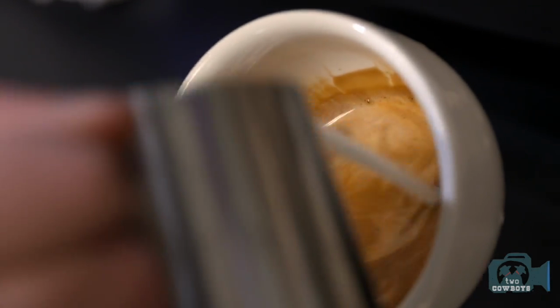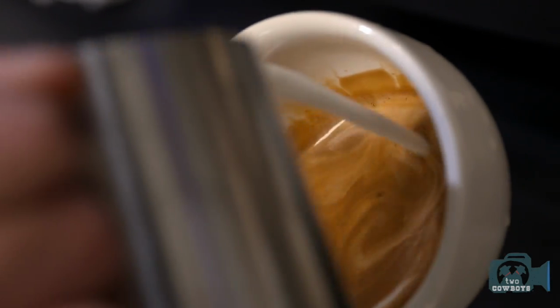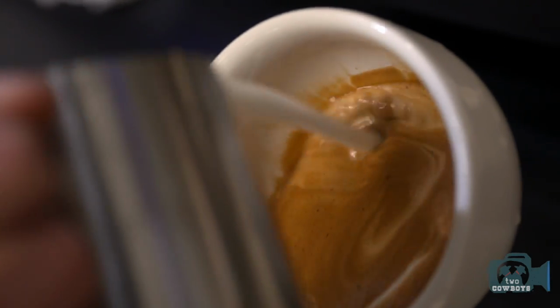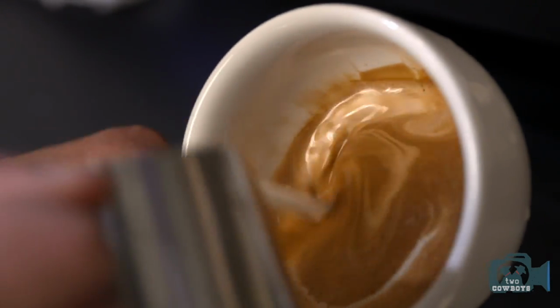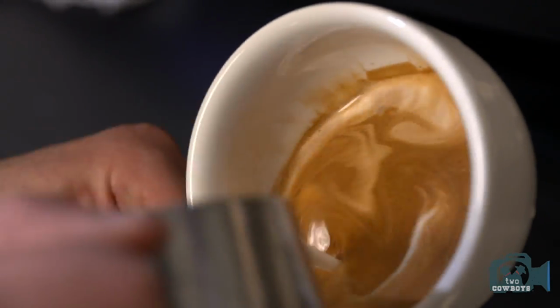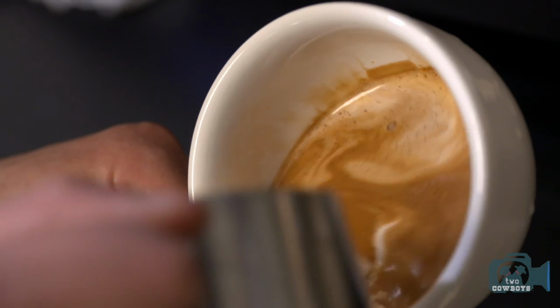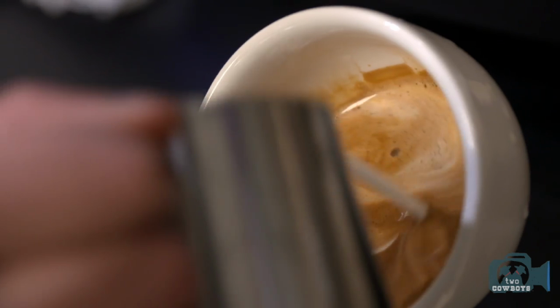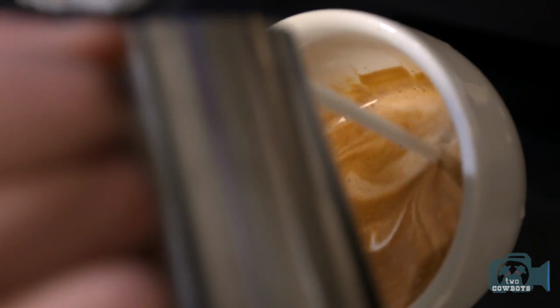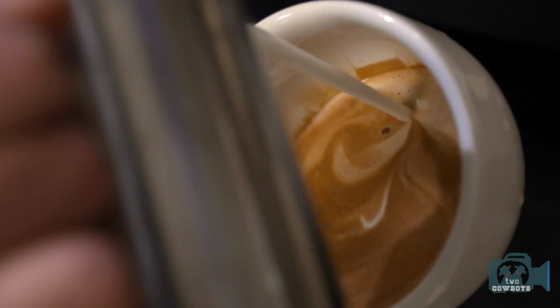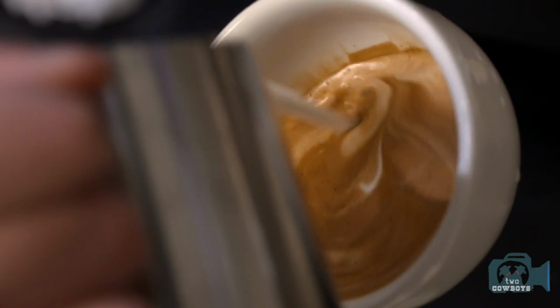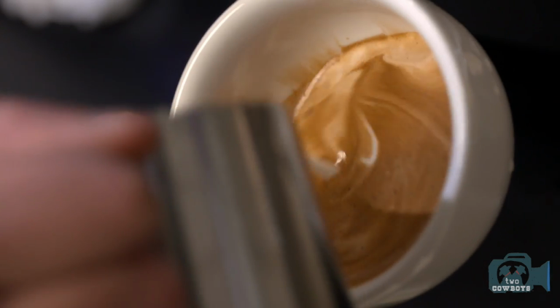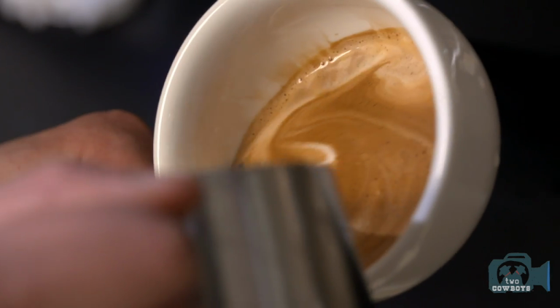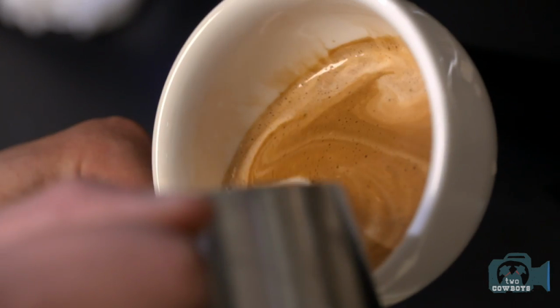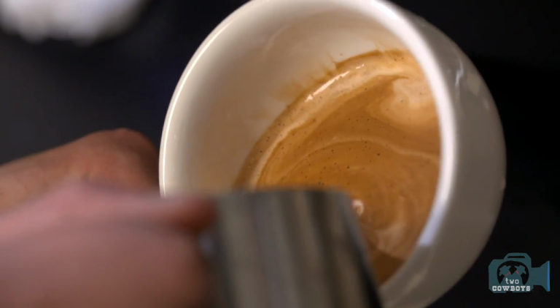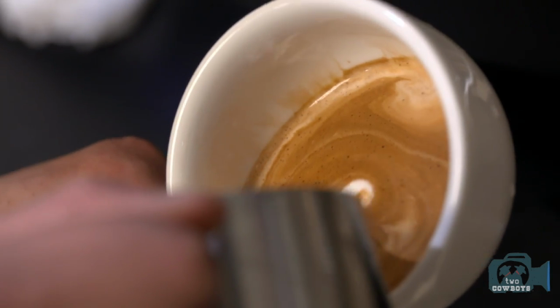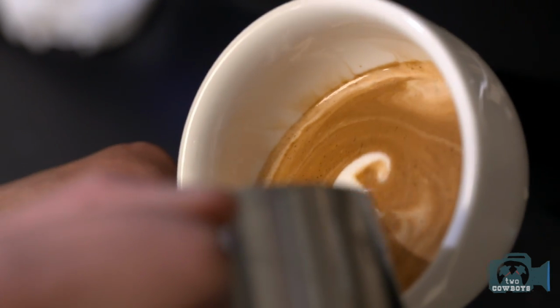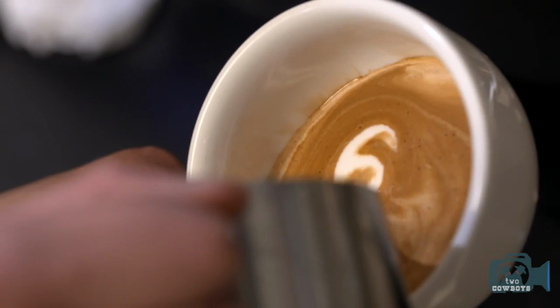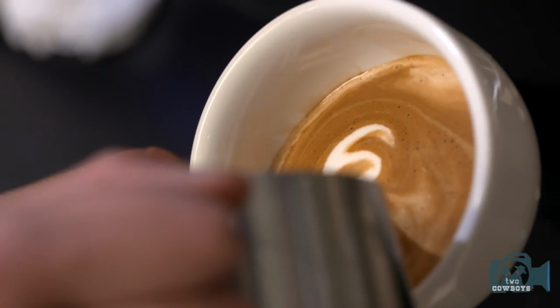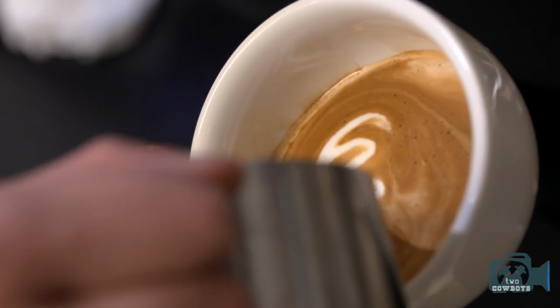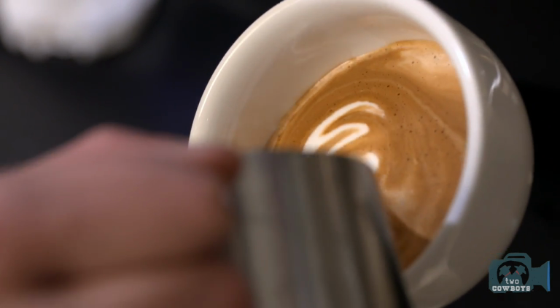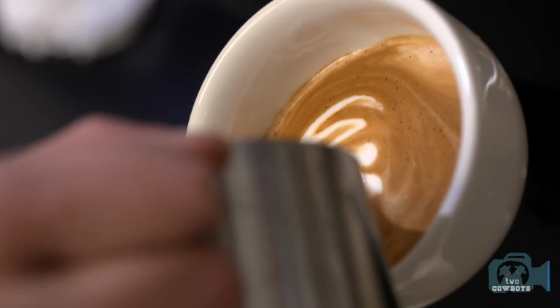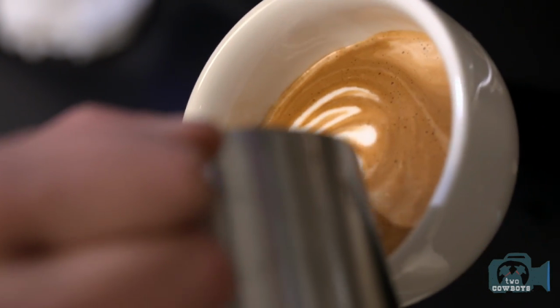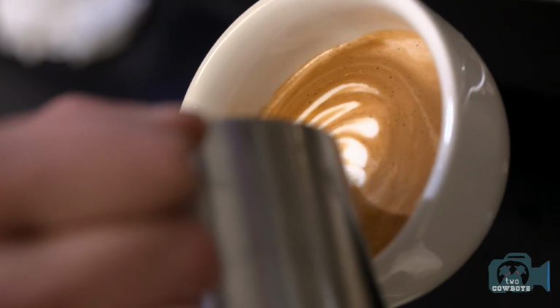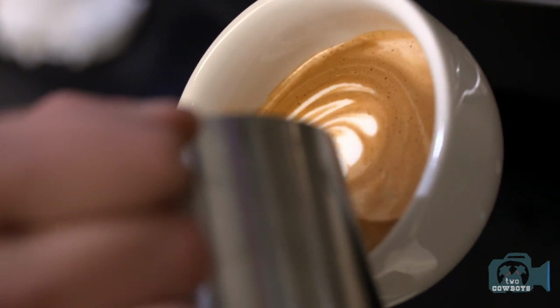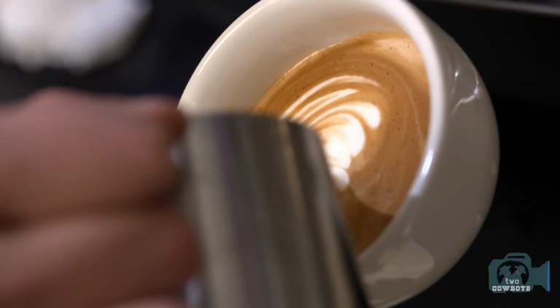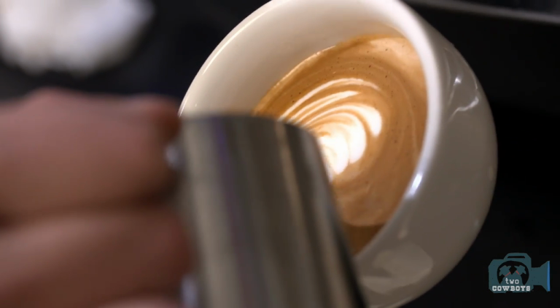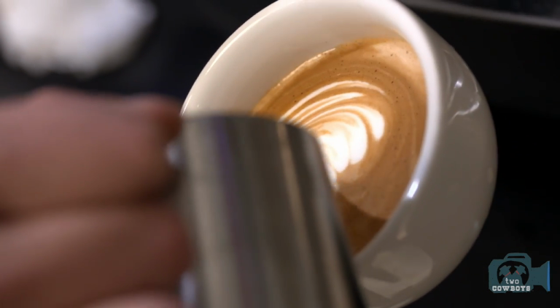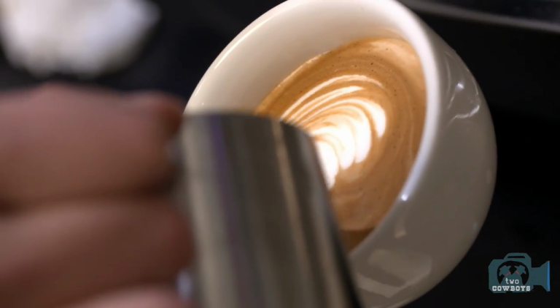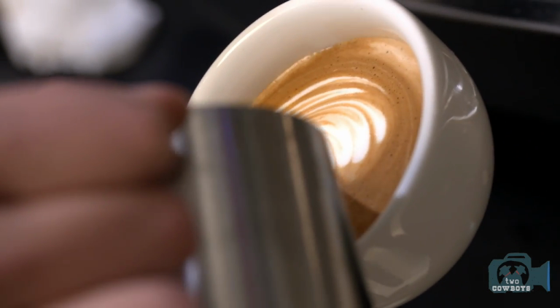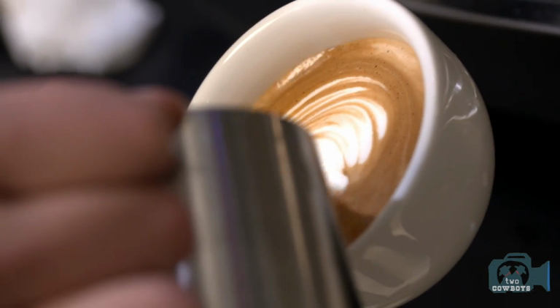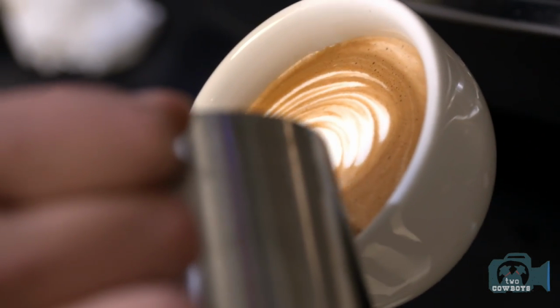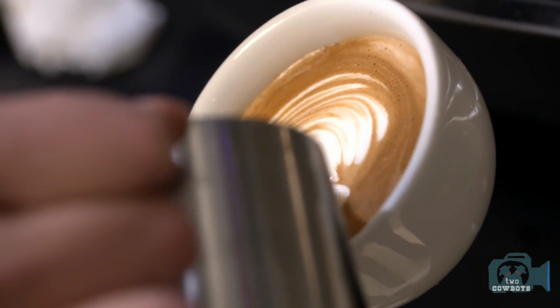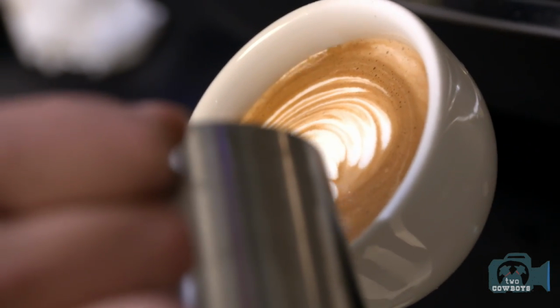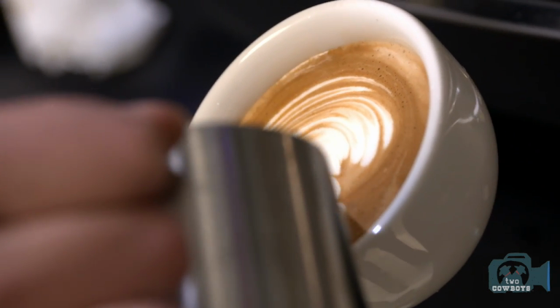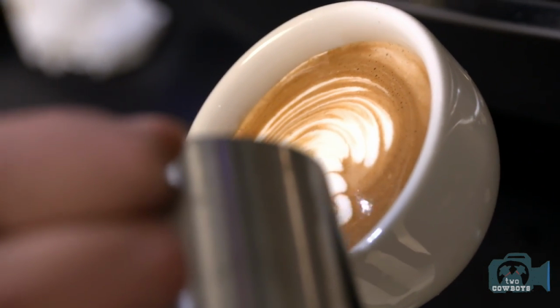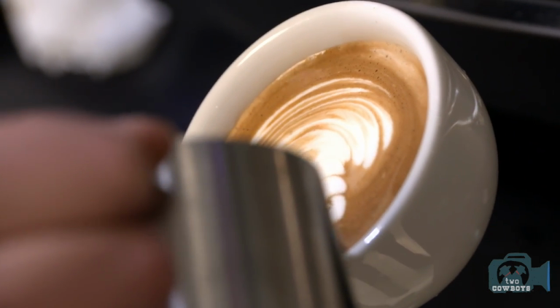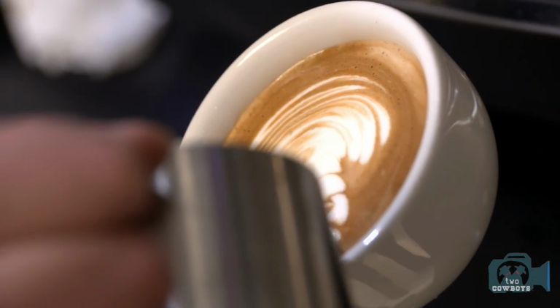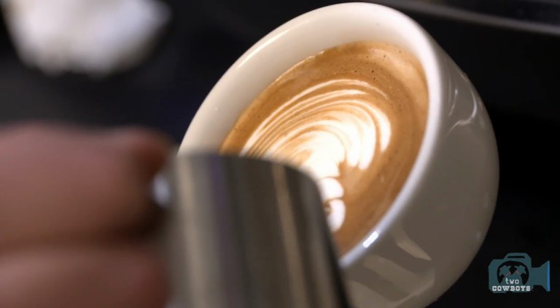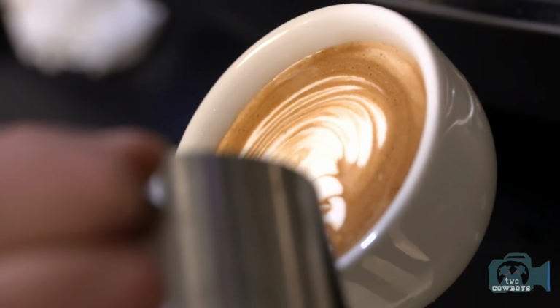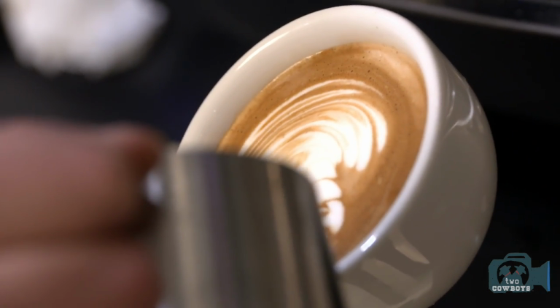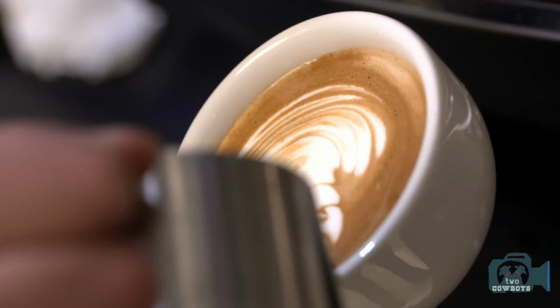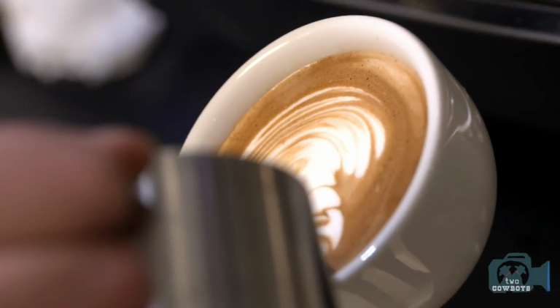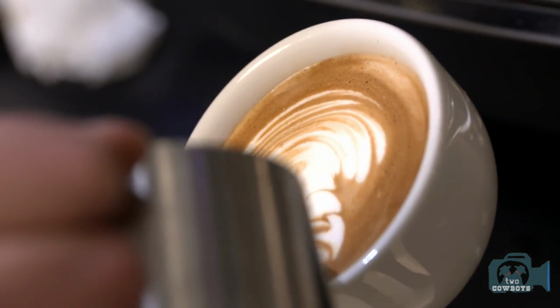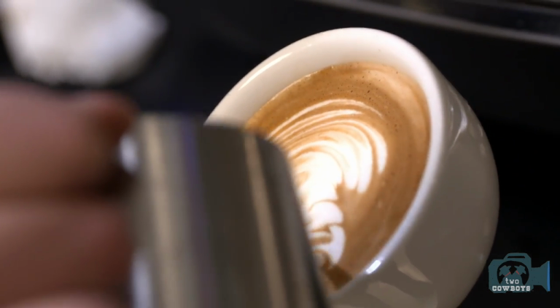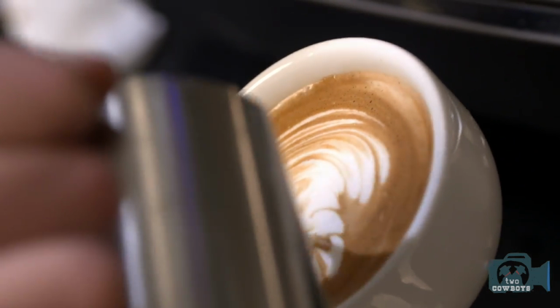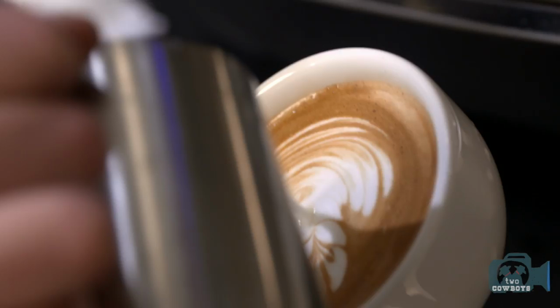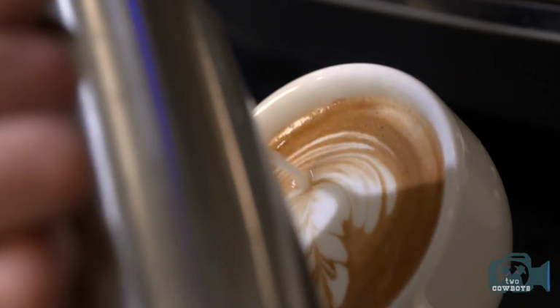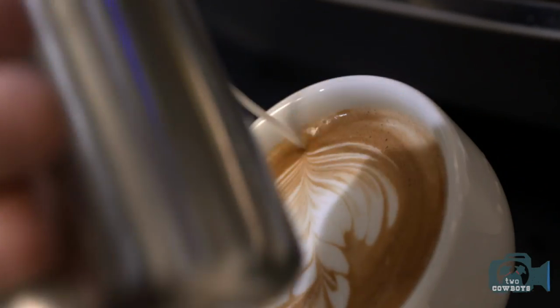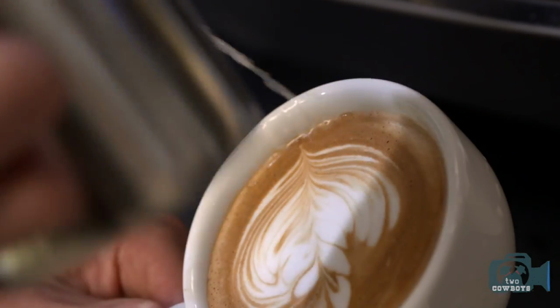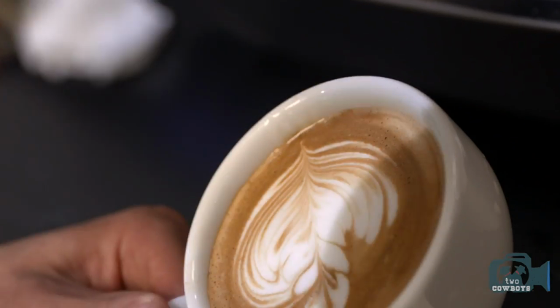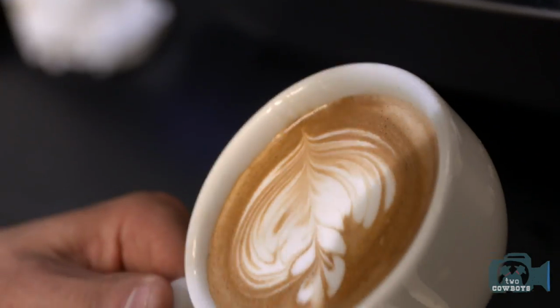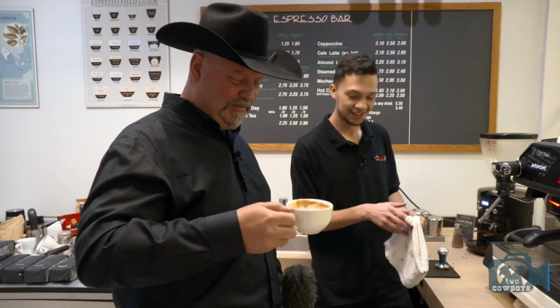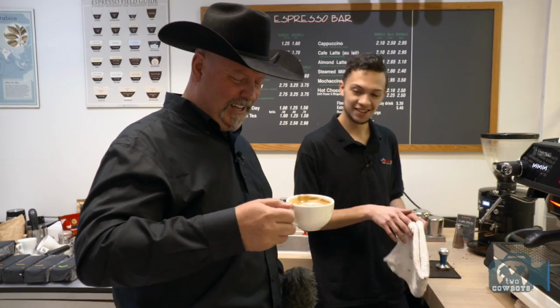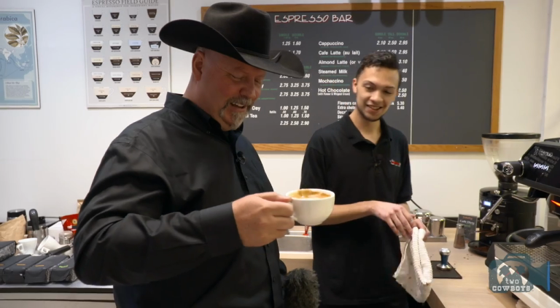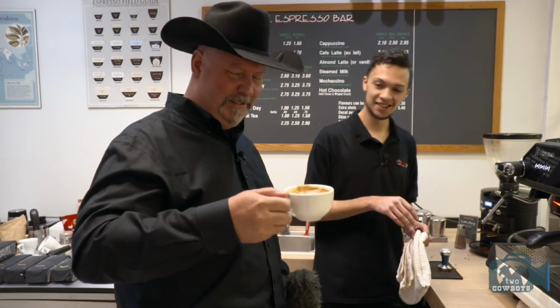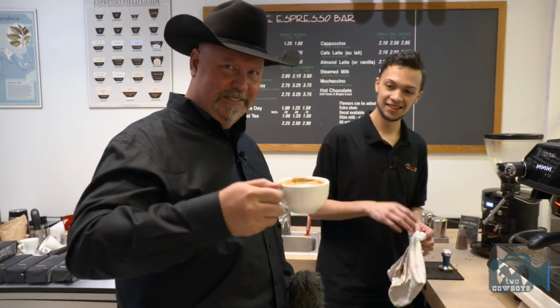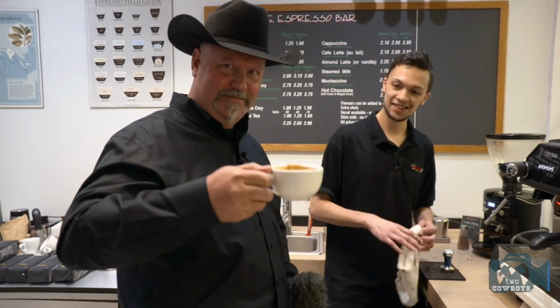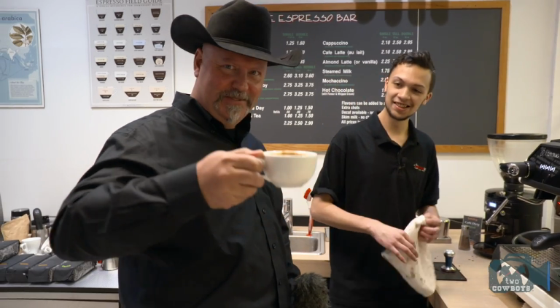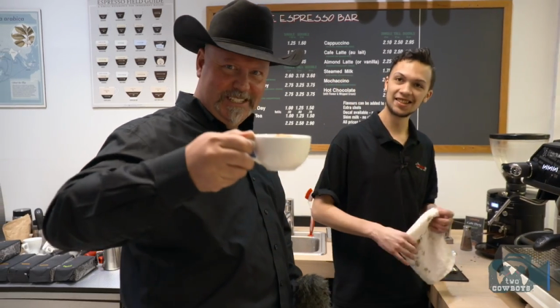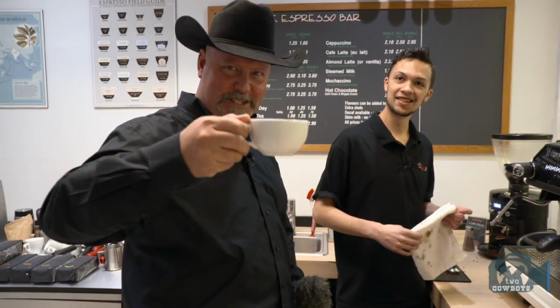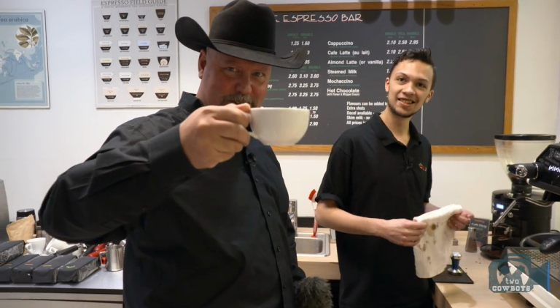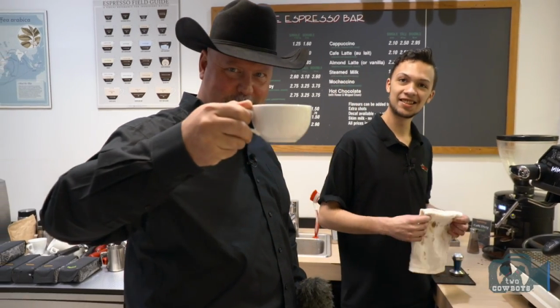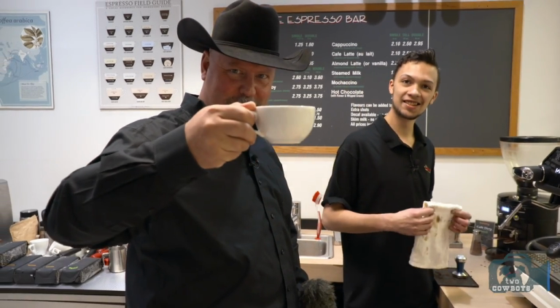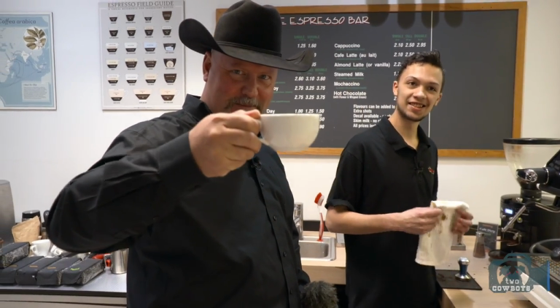Pressure's on. I love it. This is good coffee.